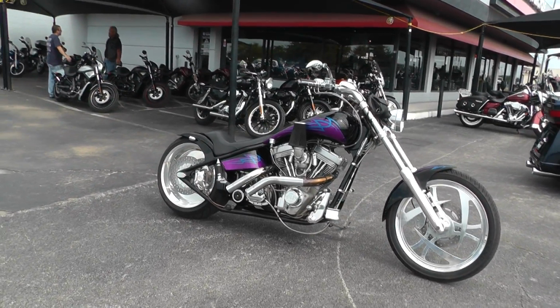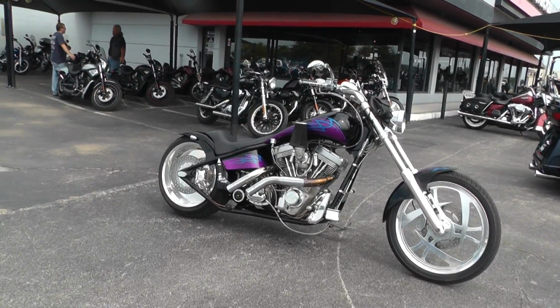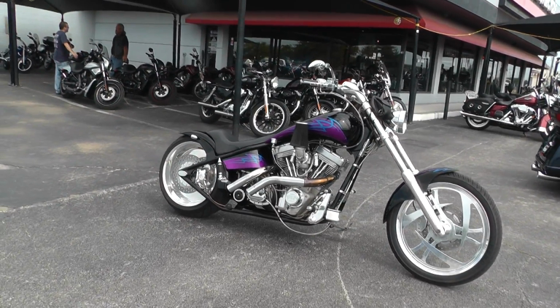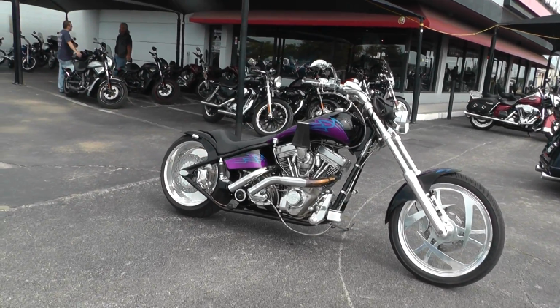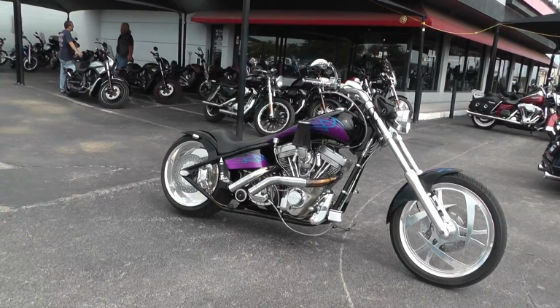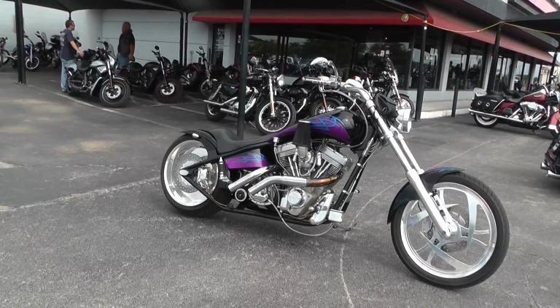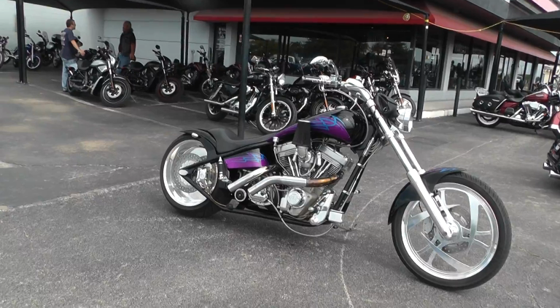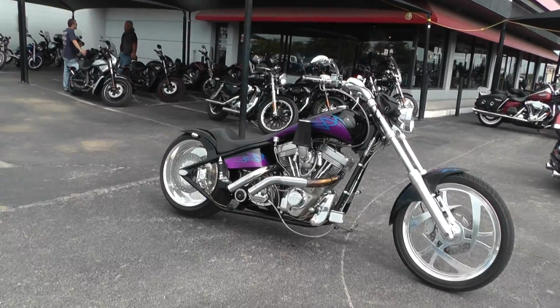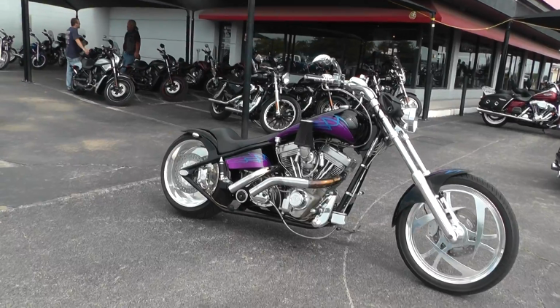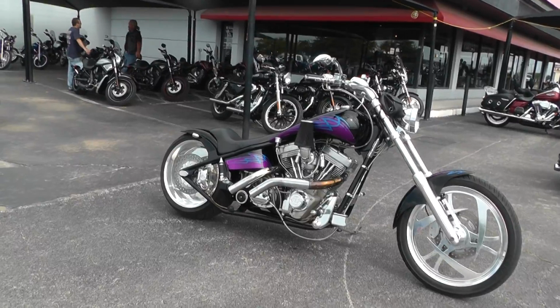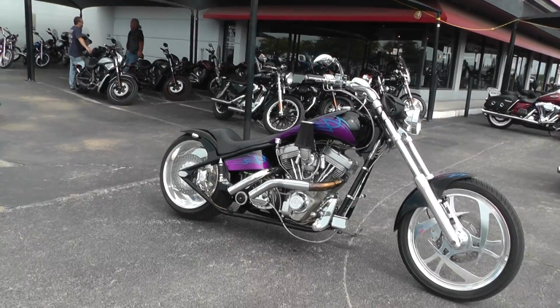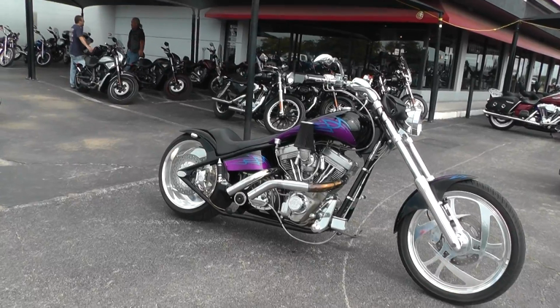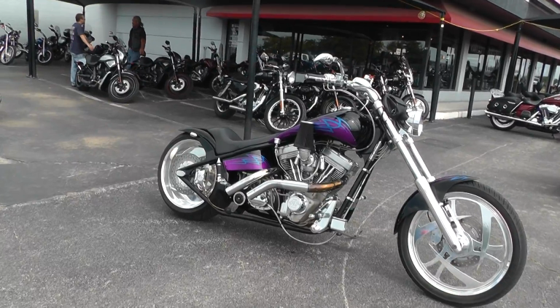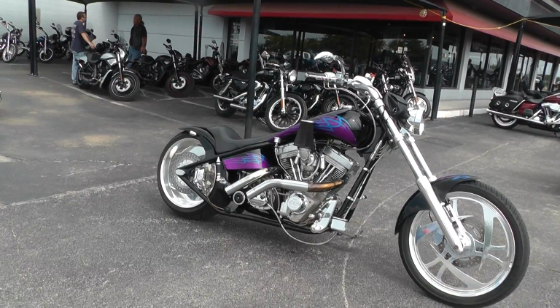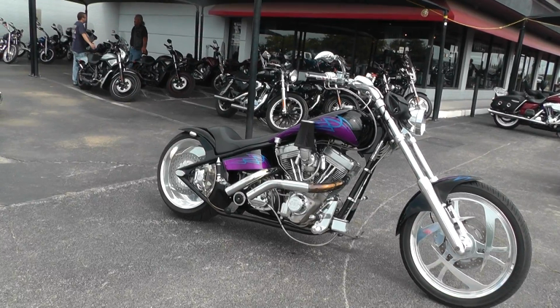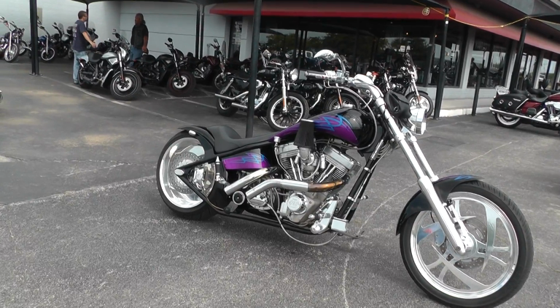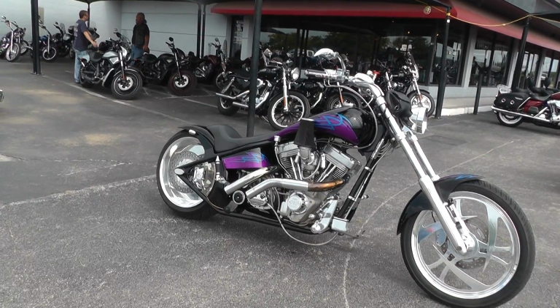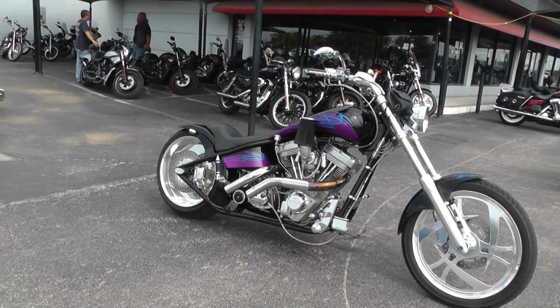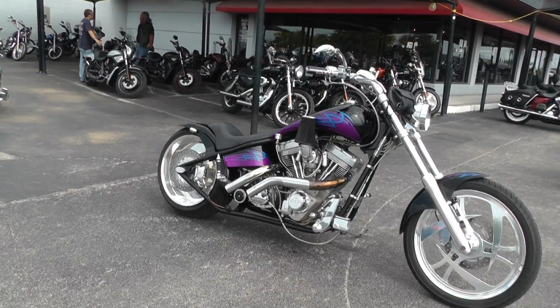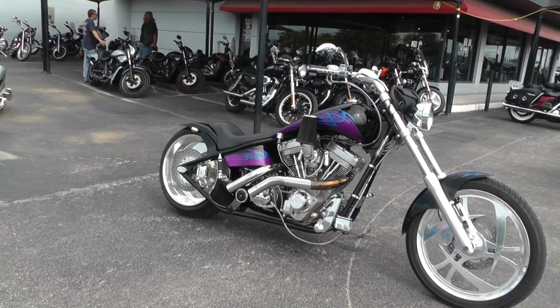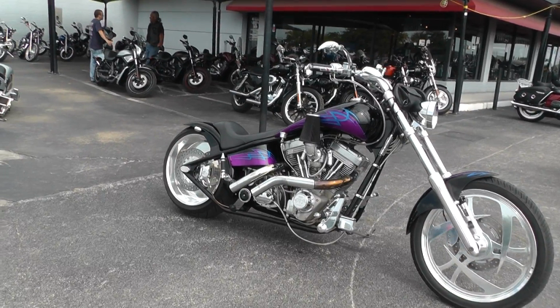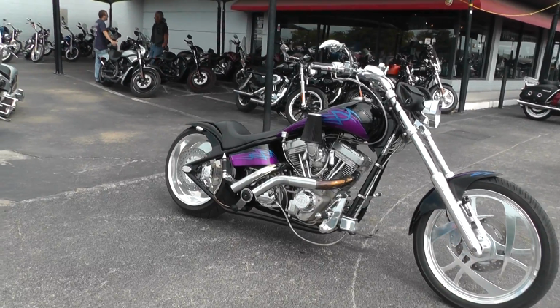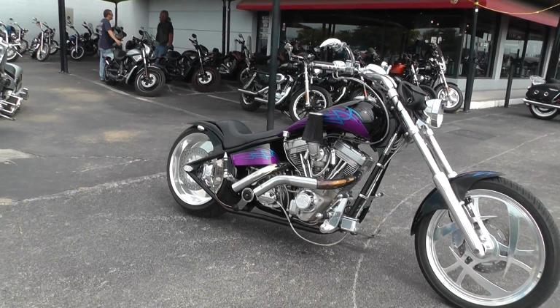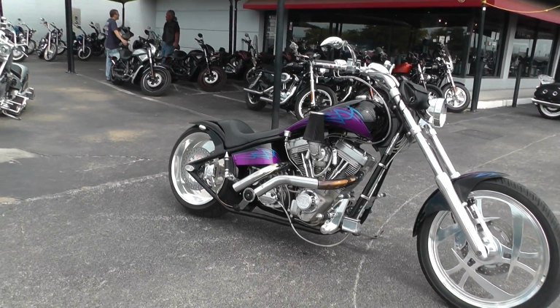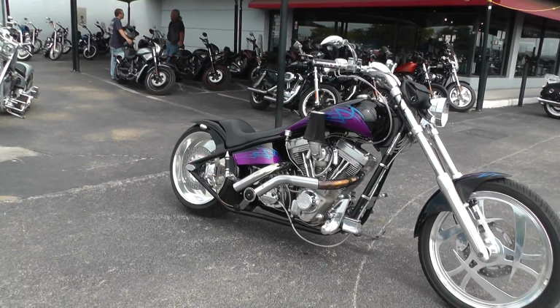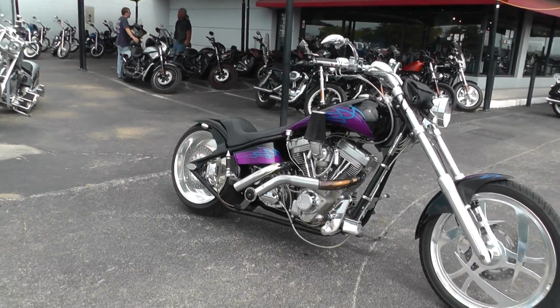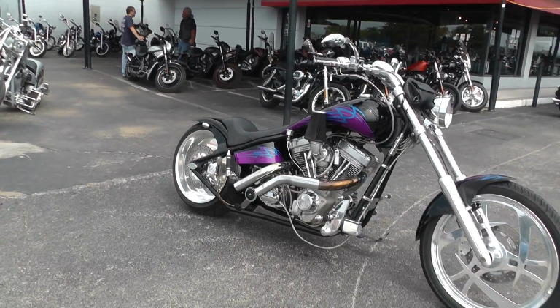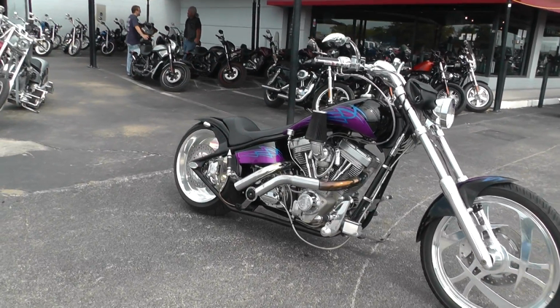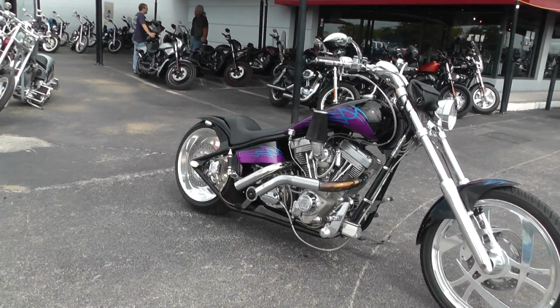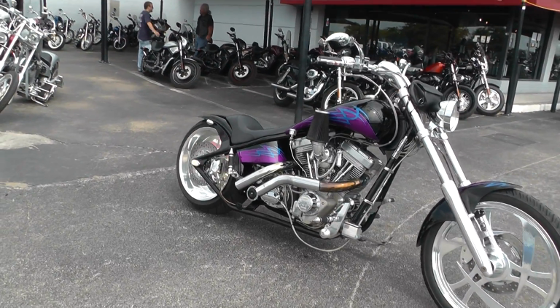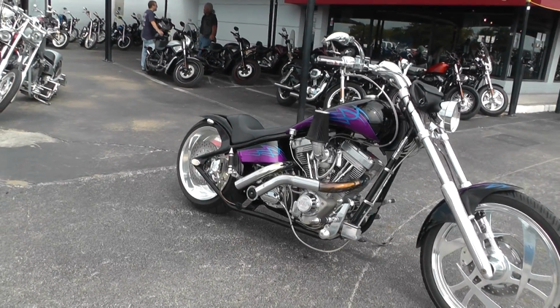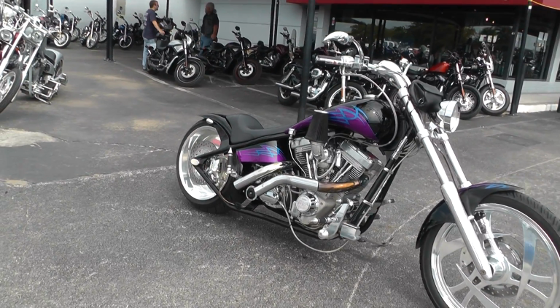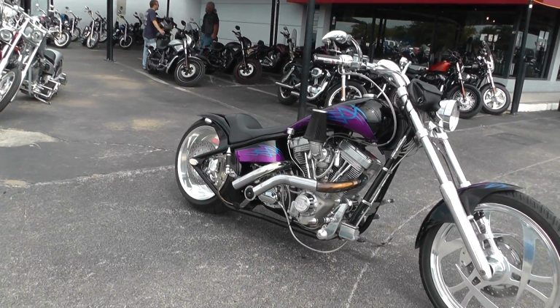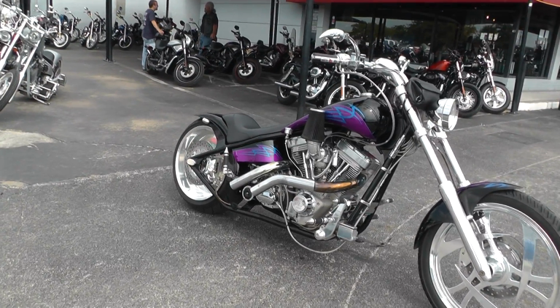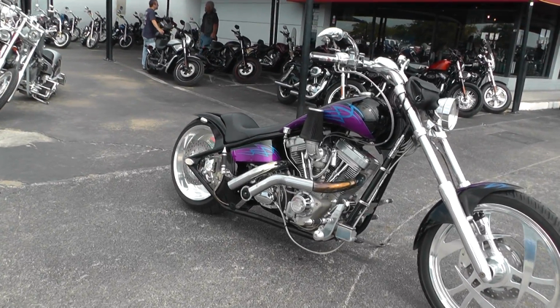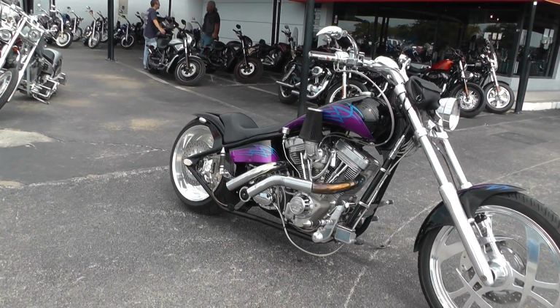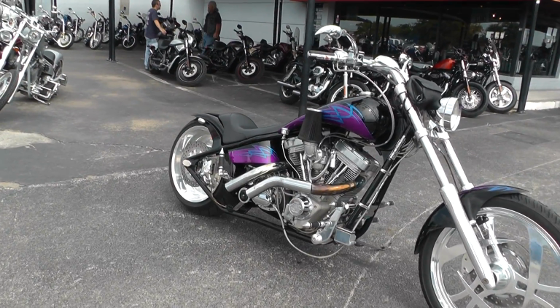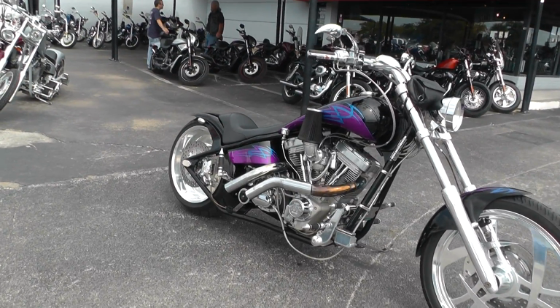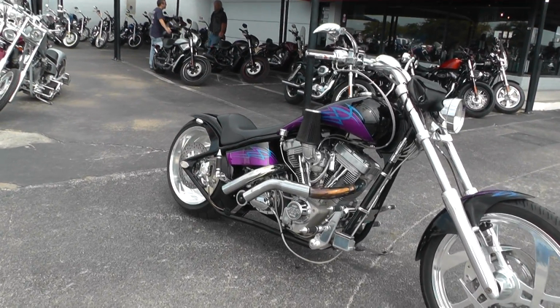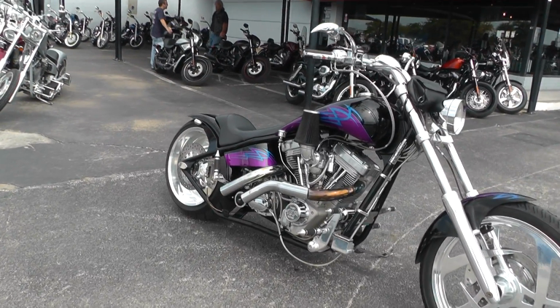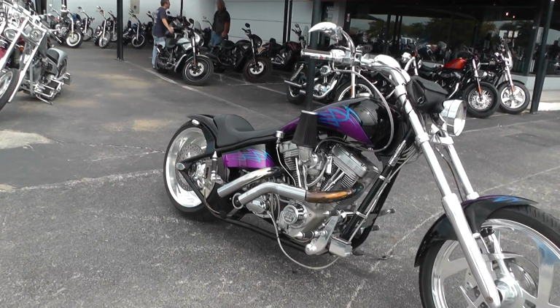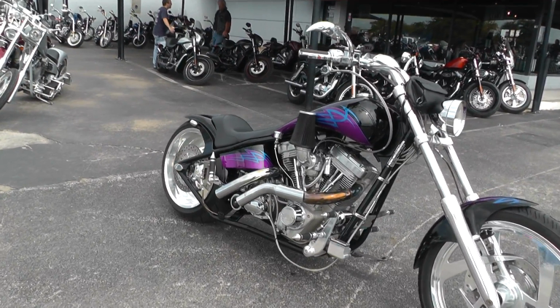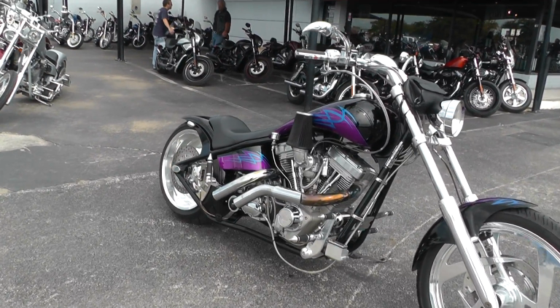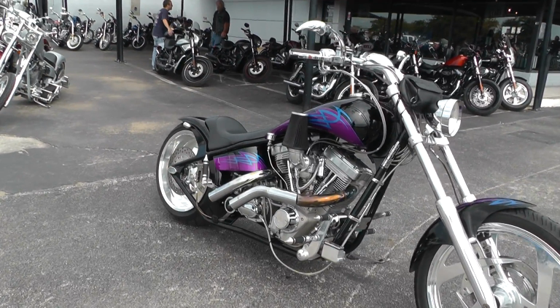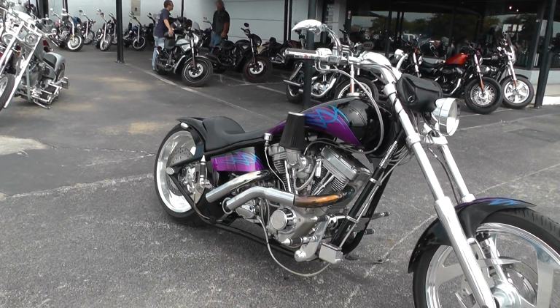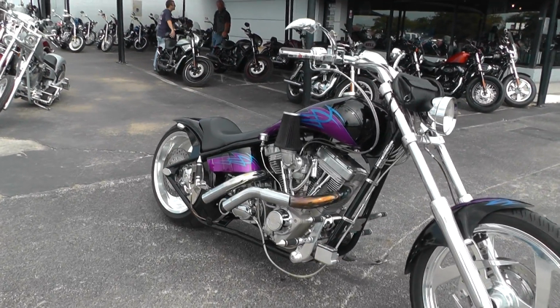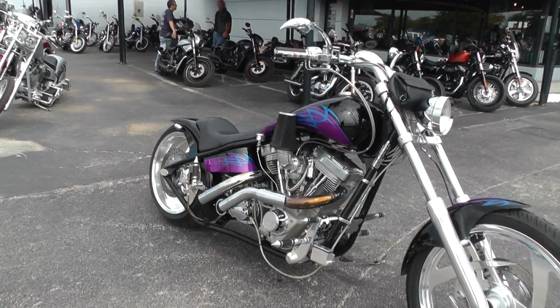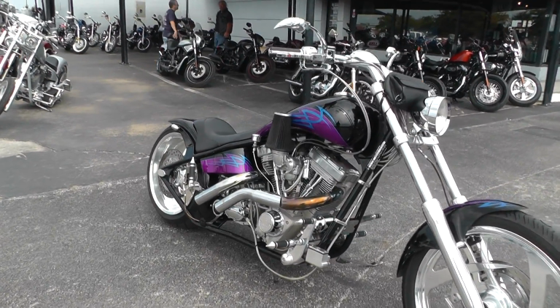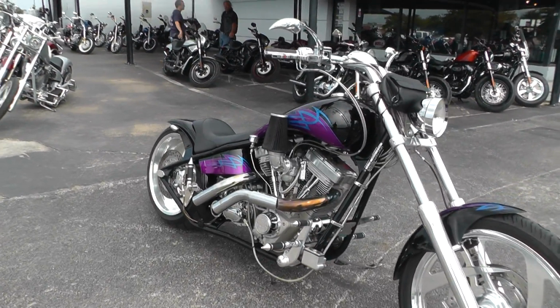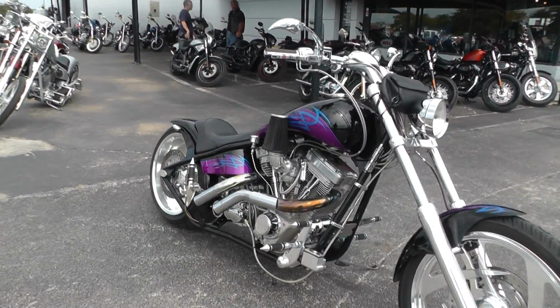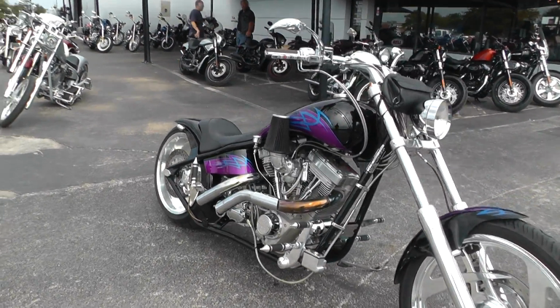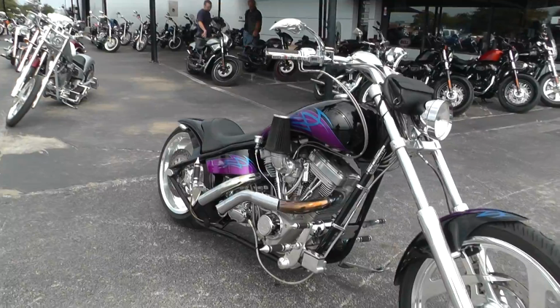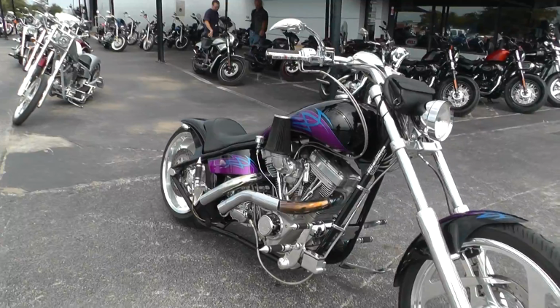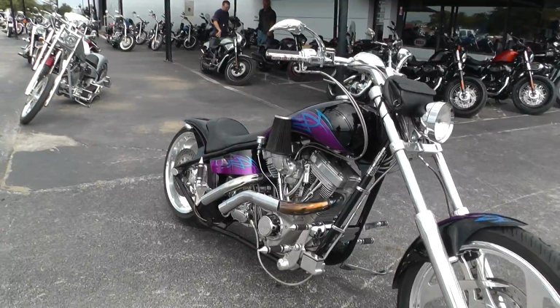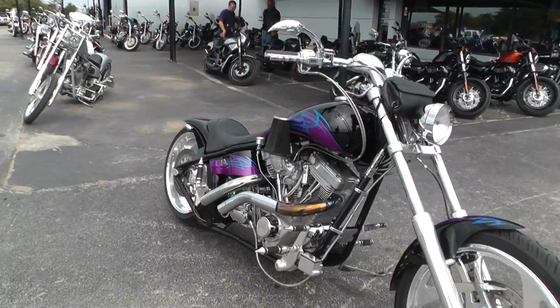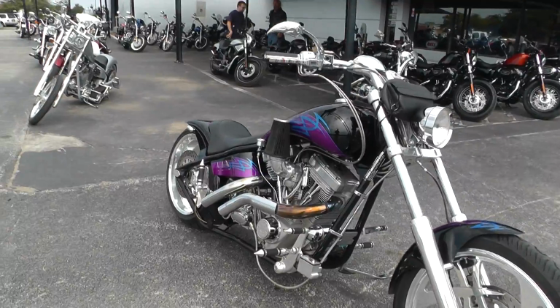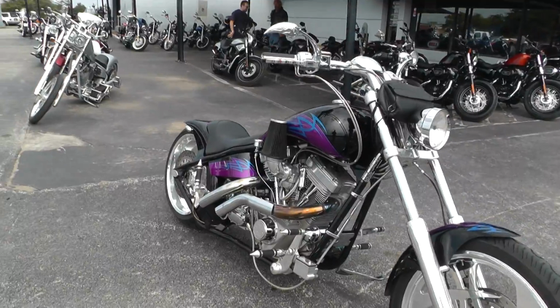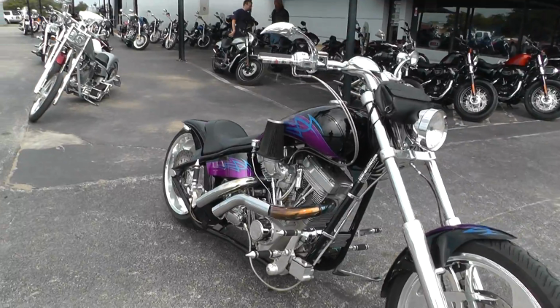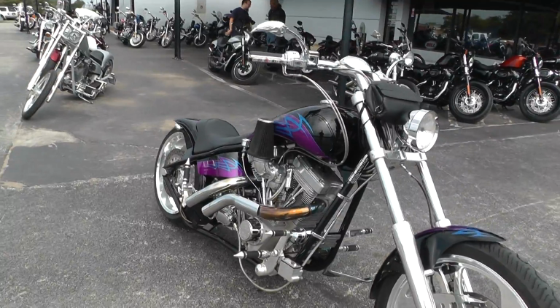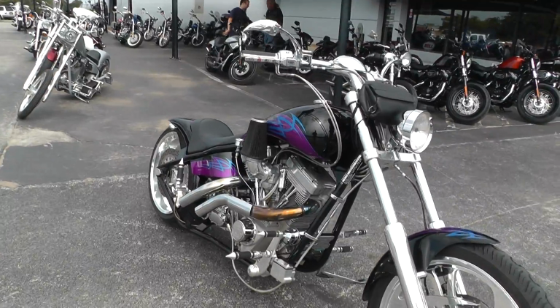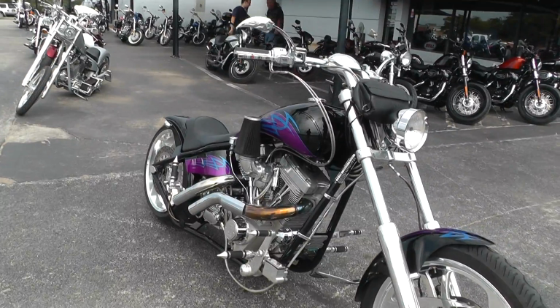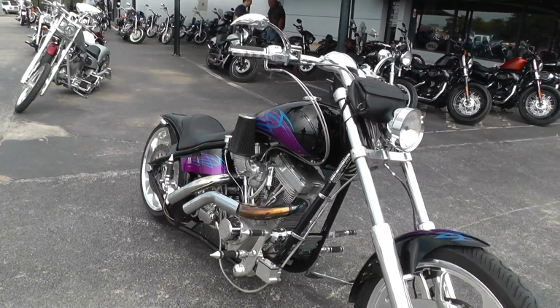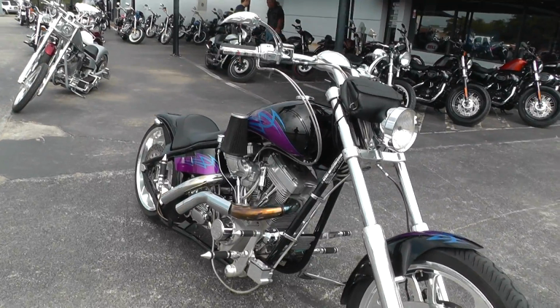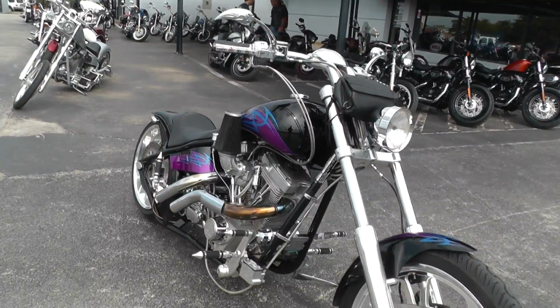It's got a 107 motor with a five-speed transmission. It's really a pretty sexy looking bike.